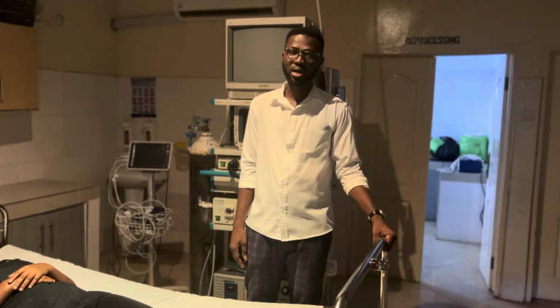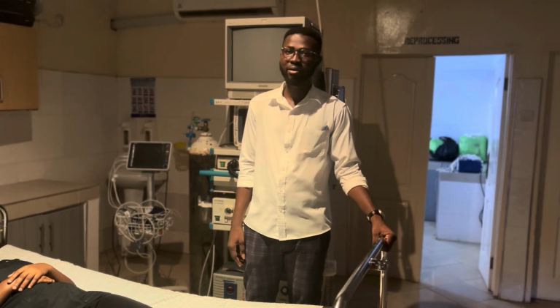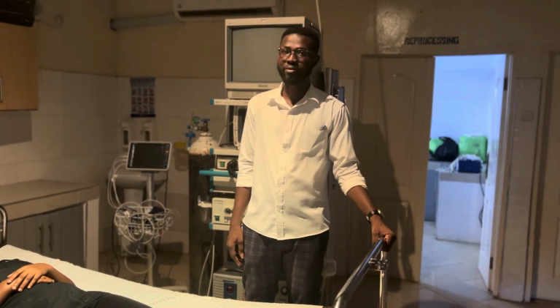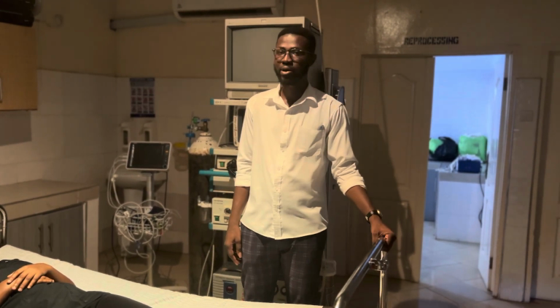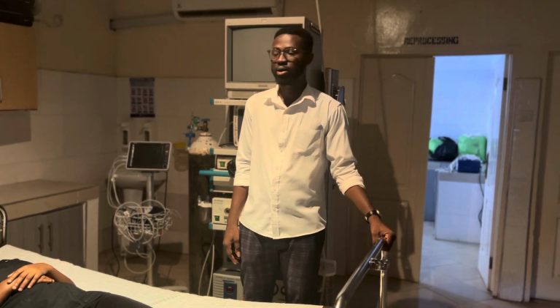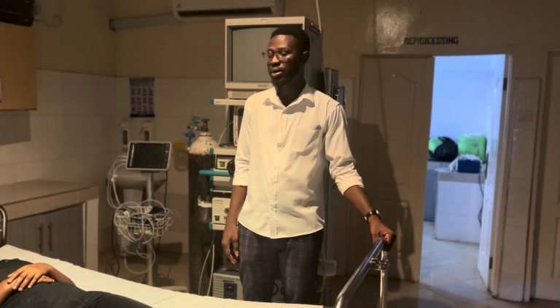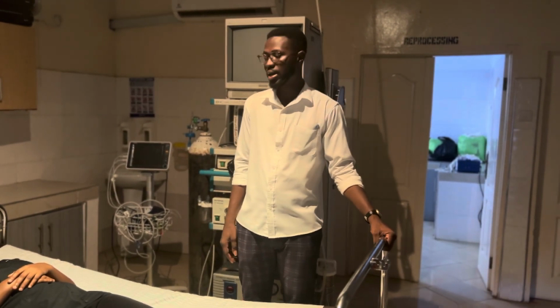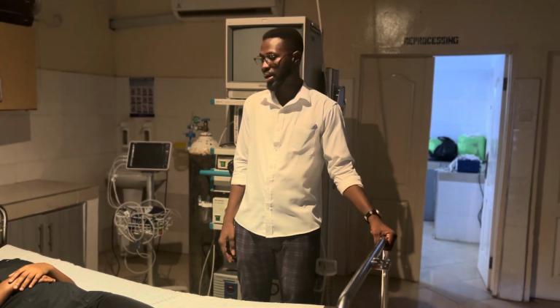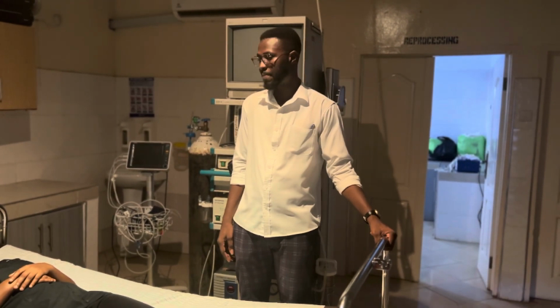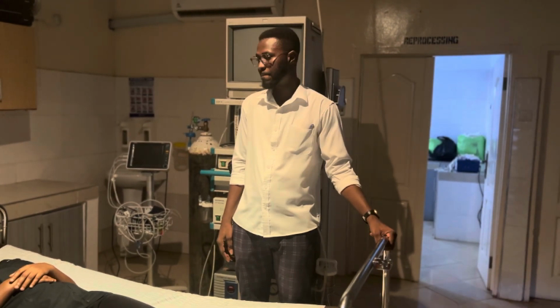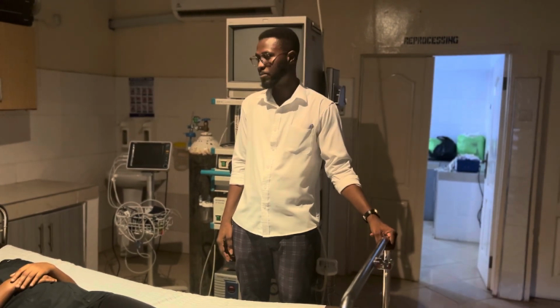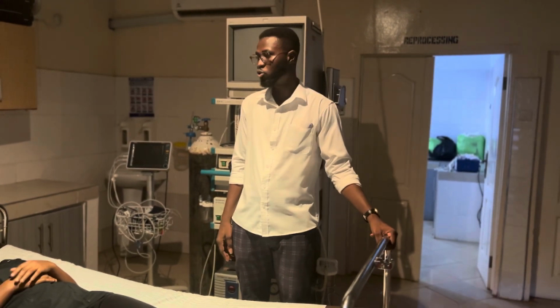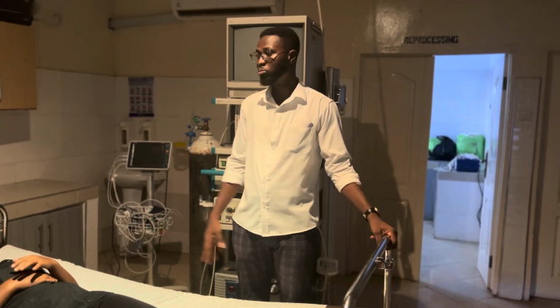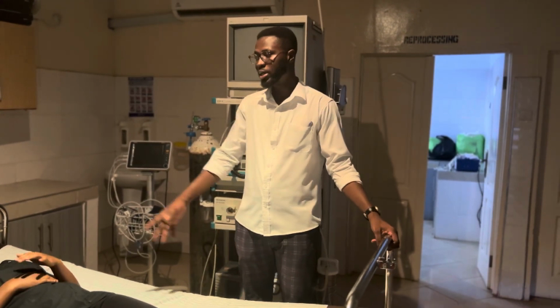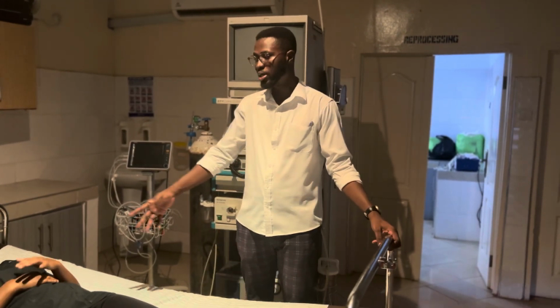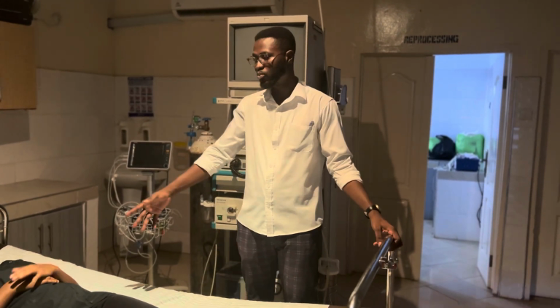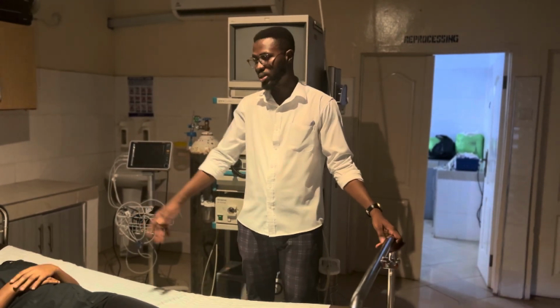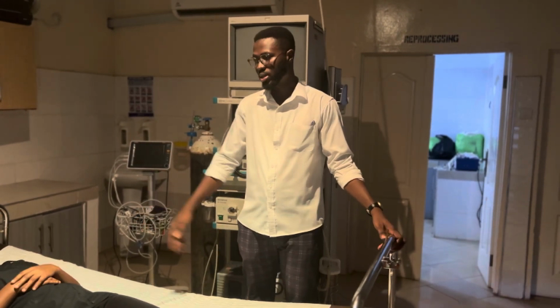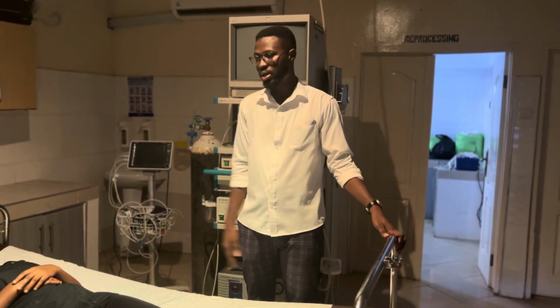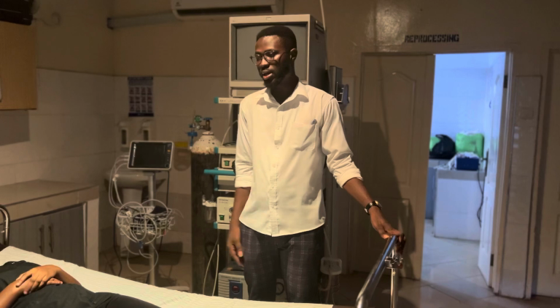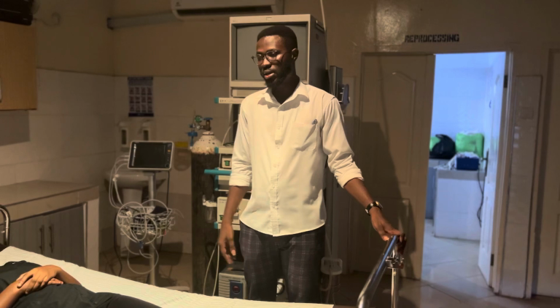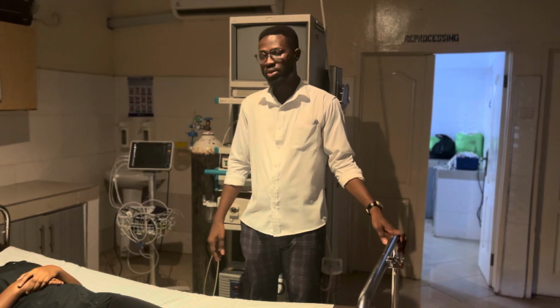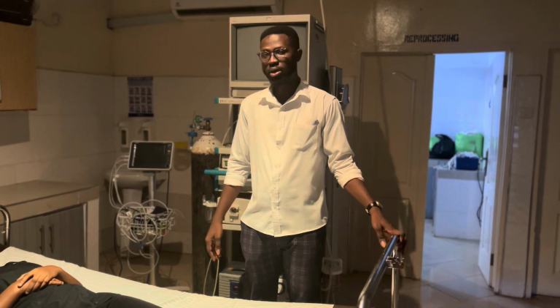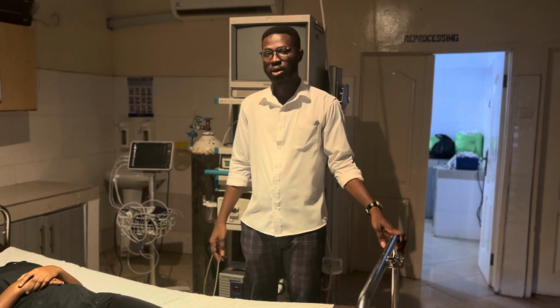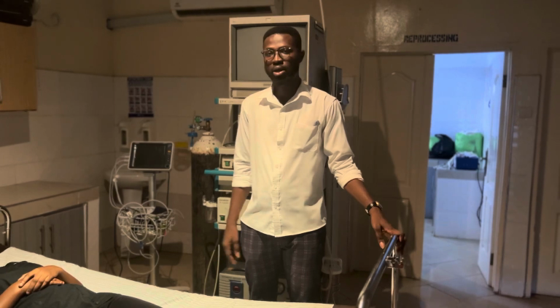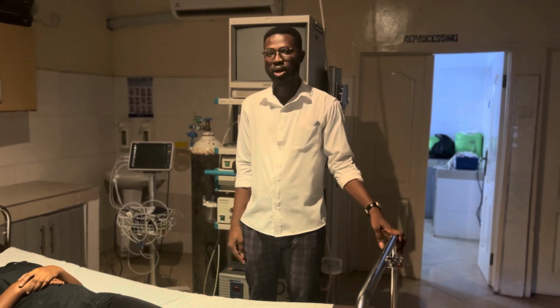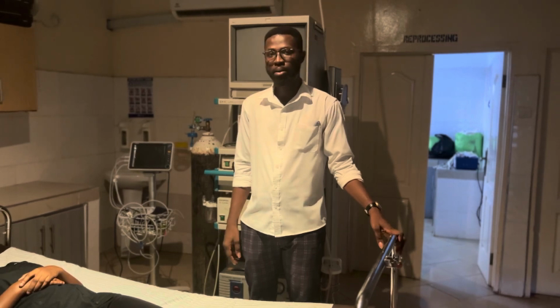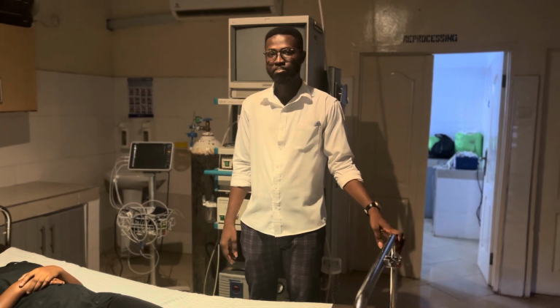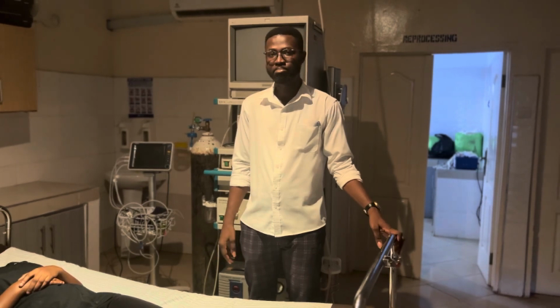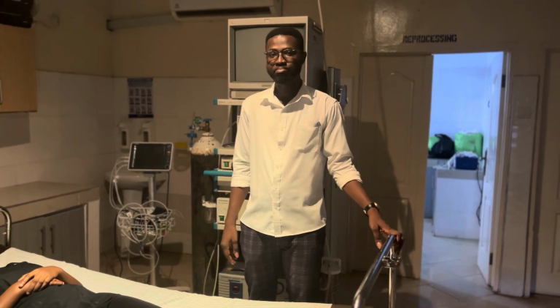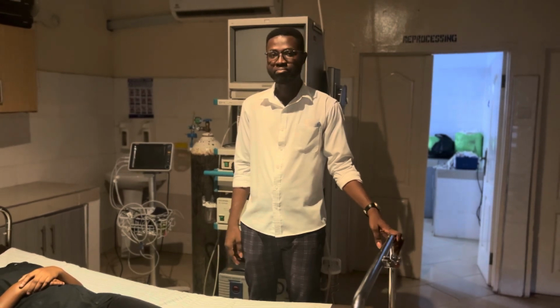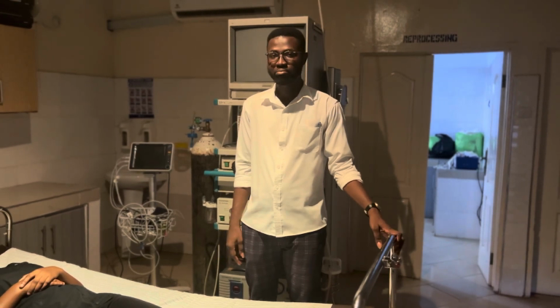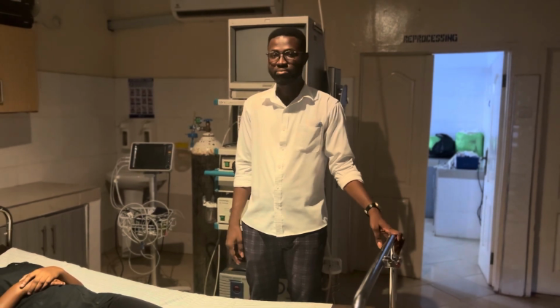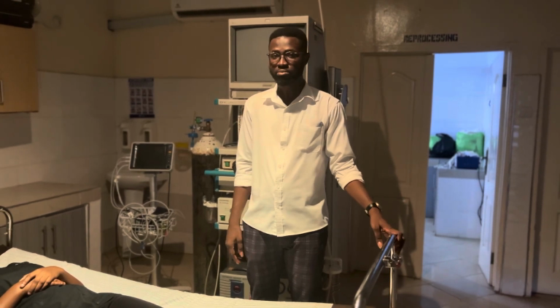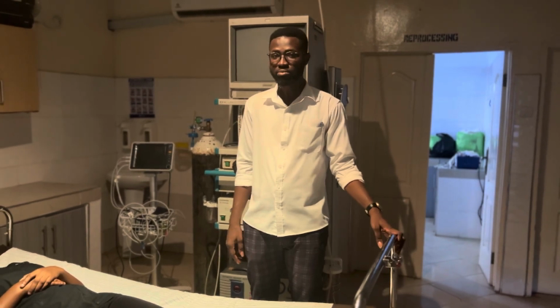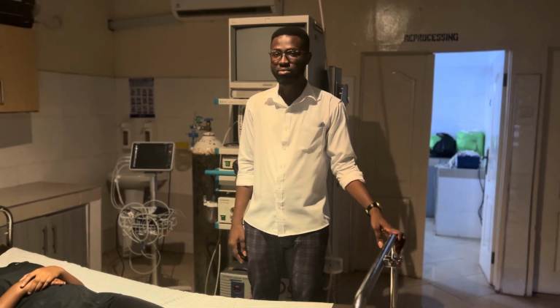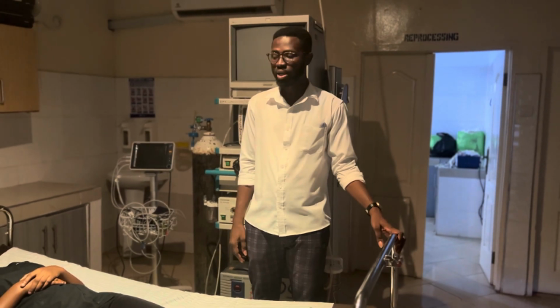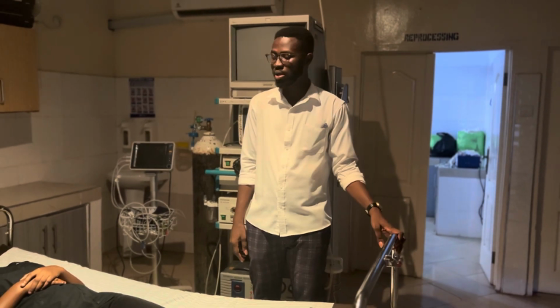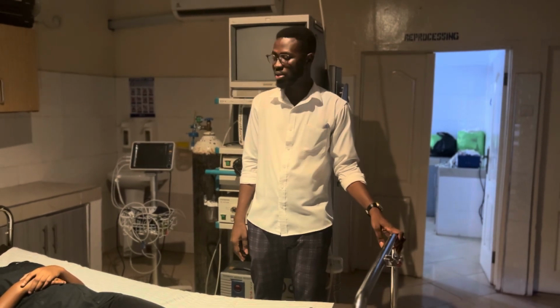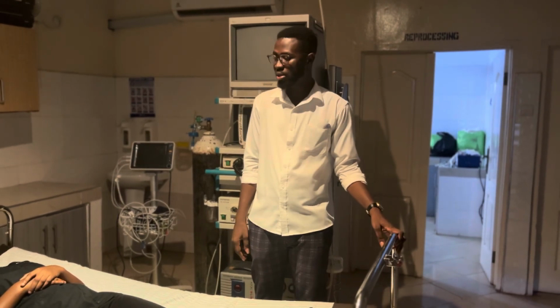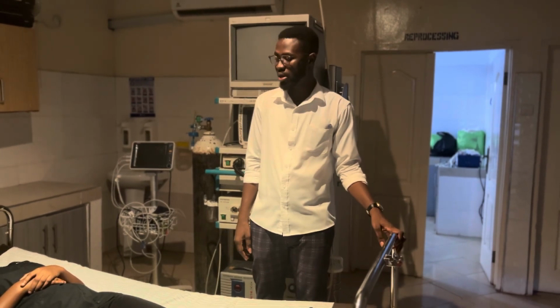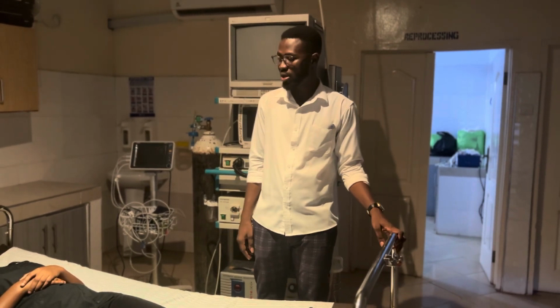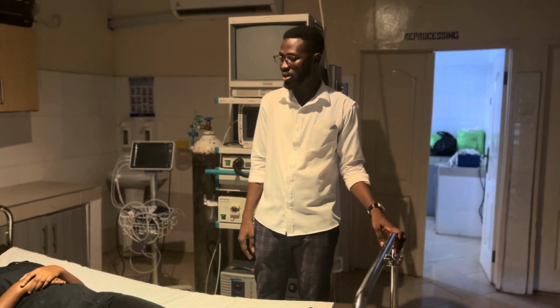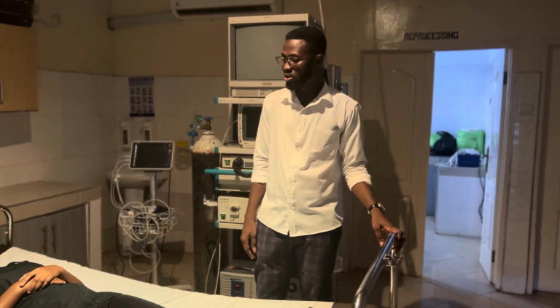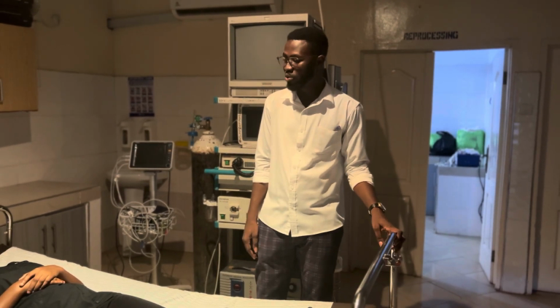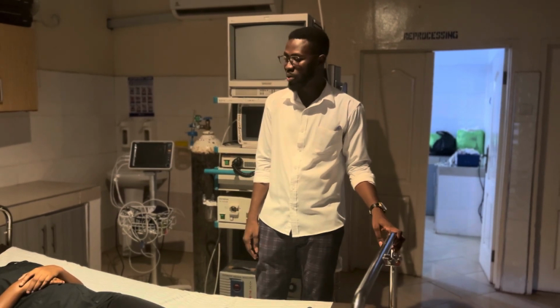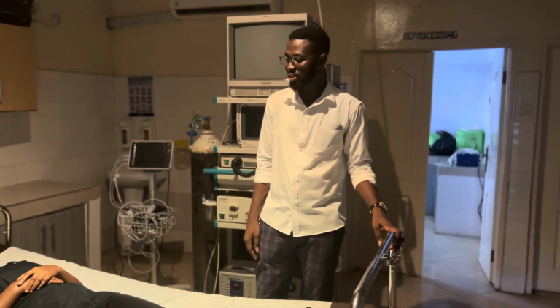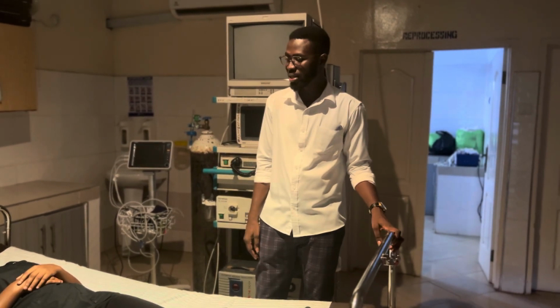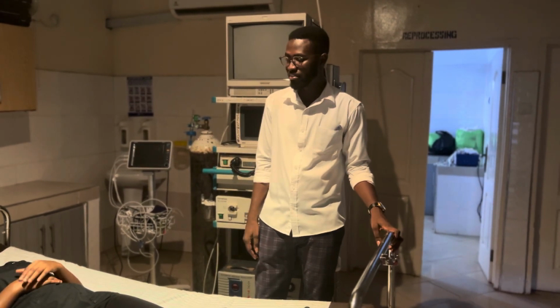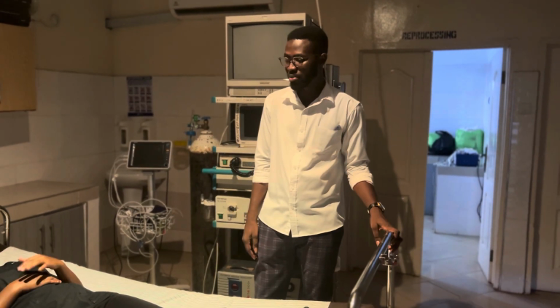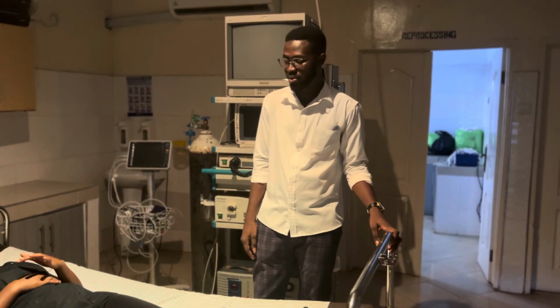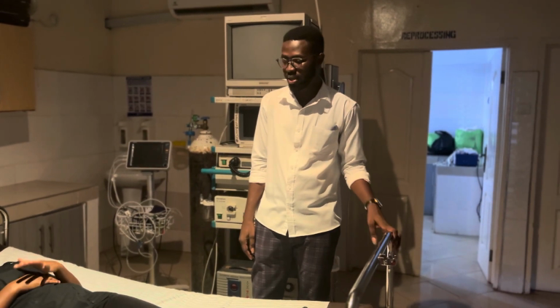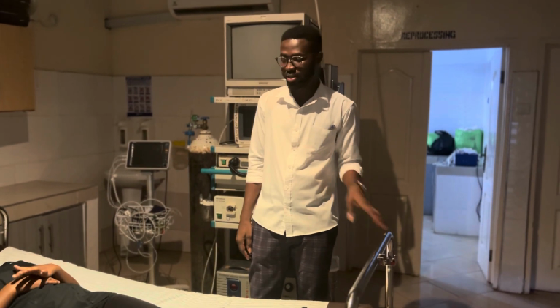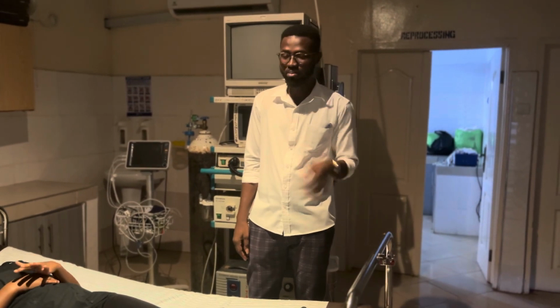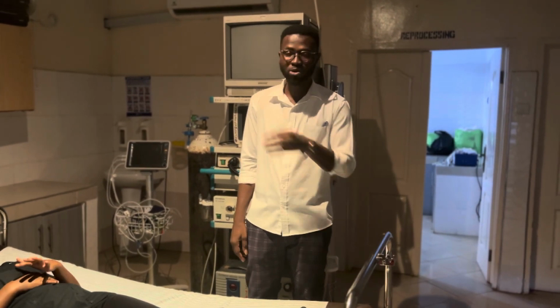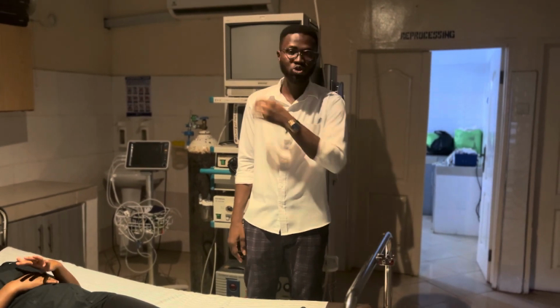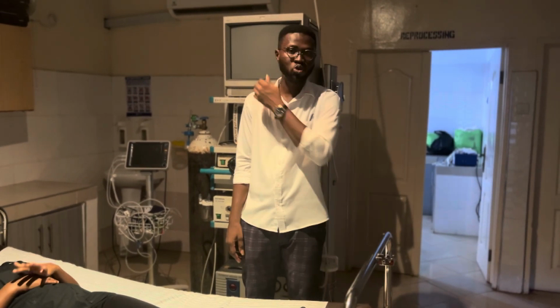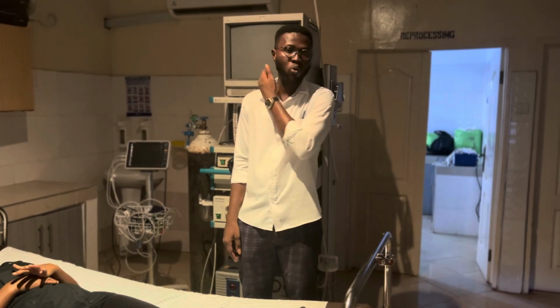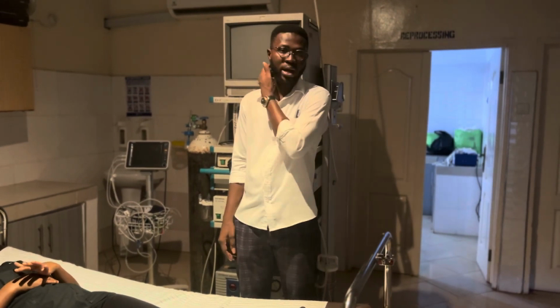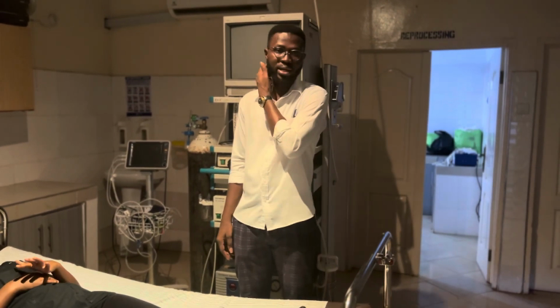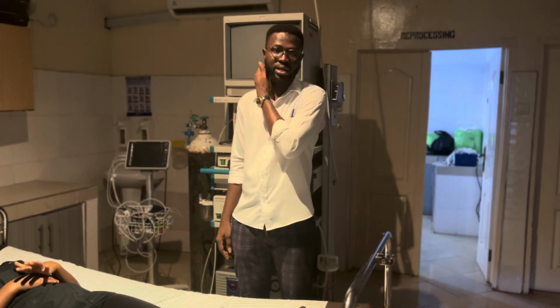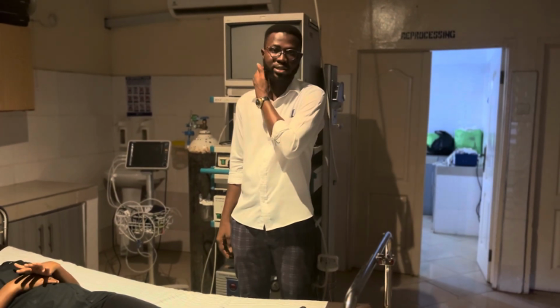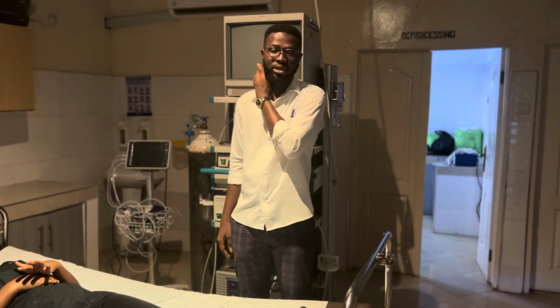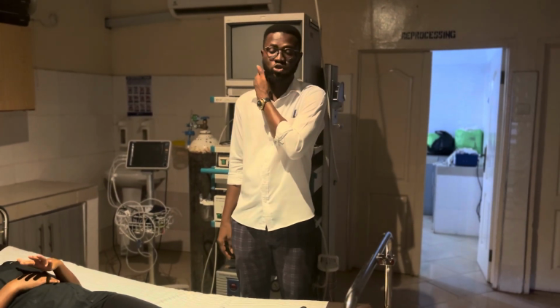However, we will begin with the motor exam, and then the sensory exam.